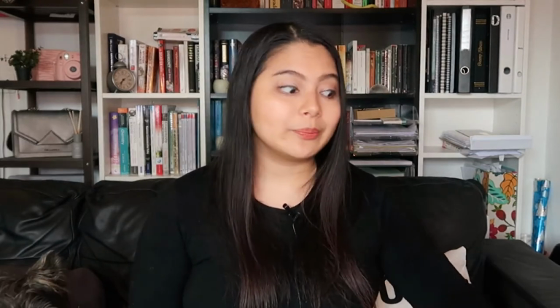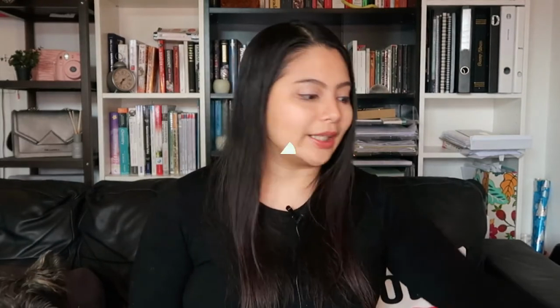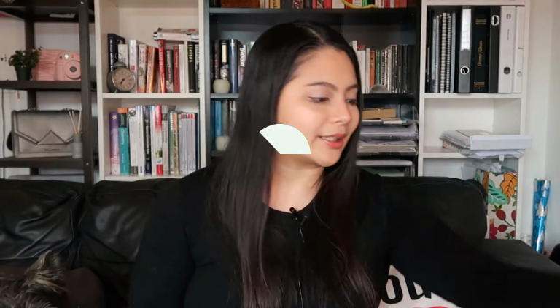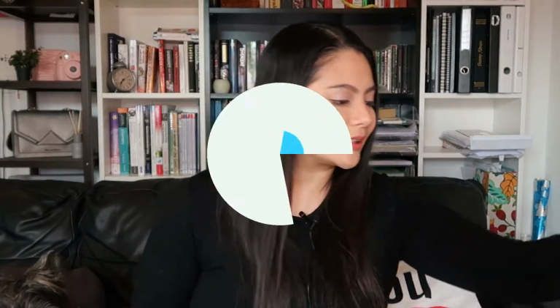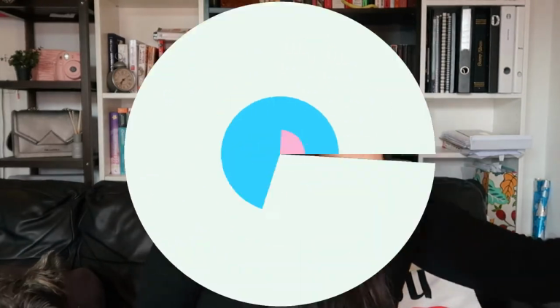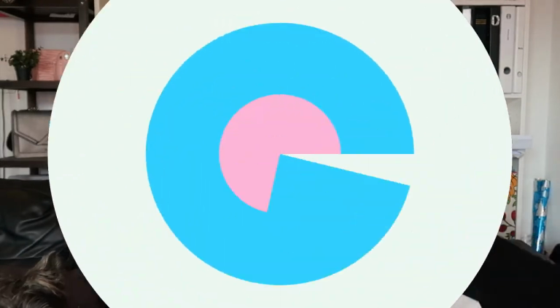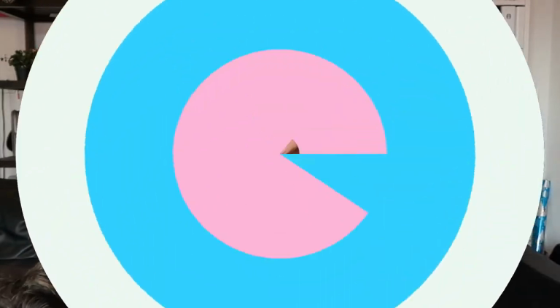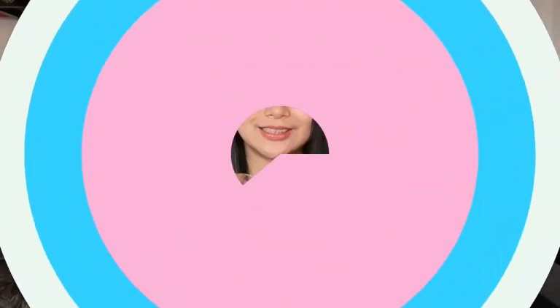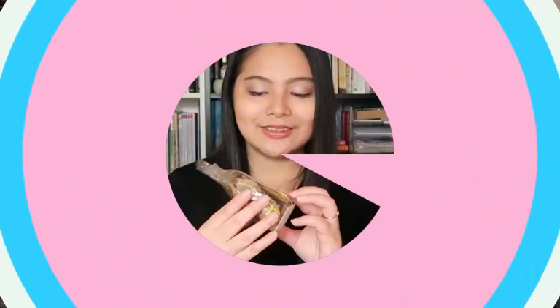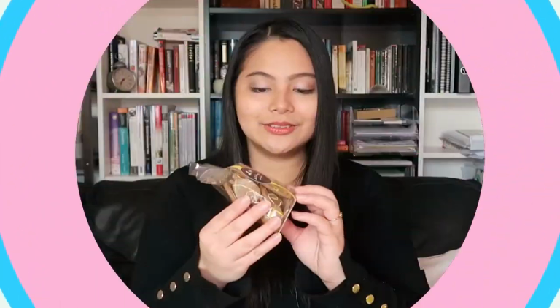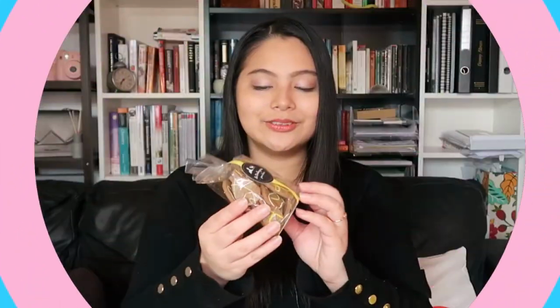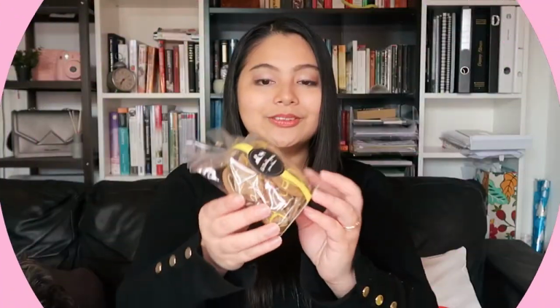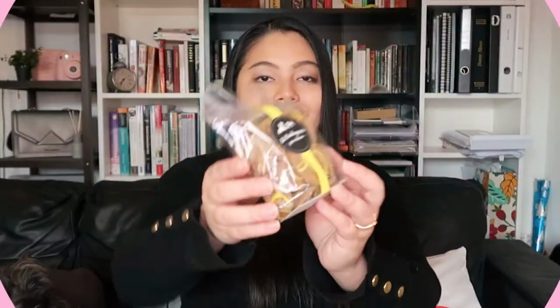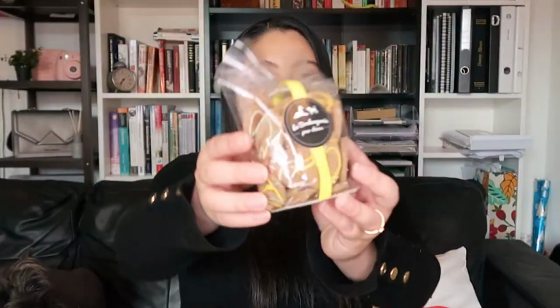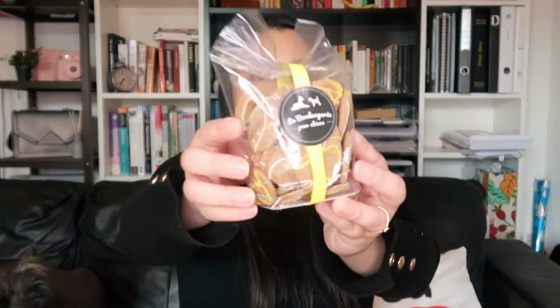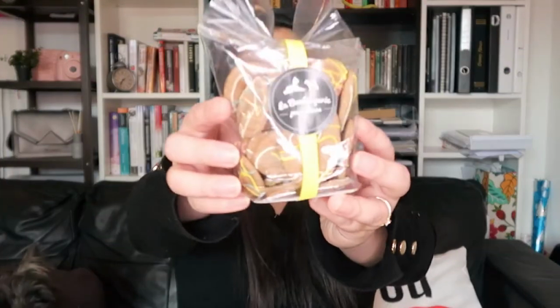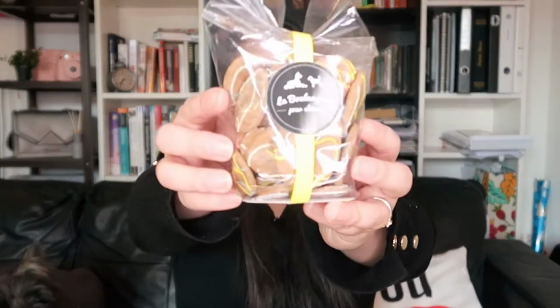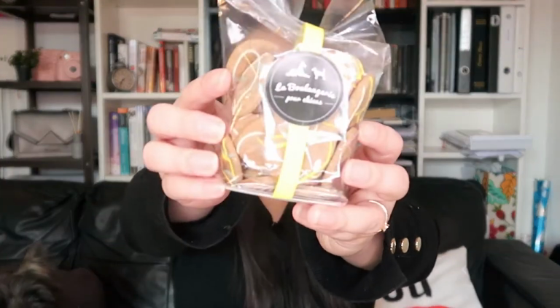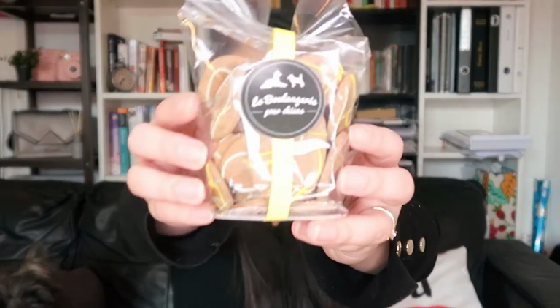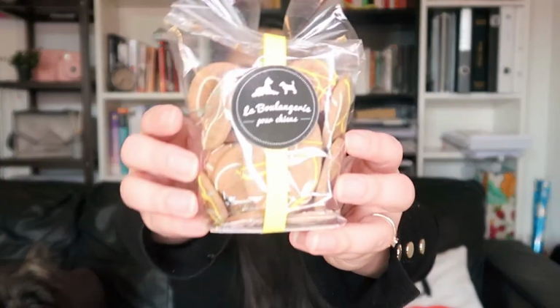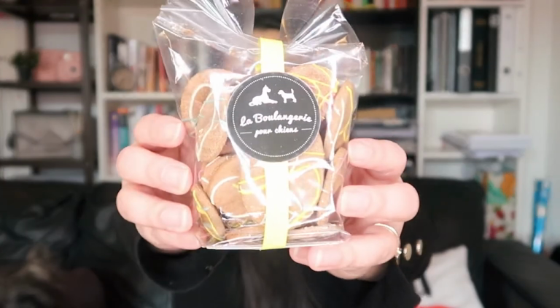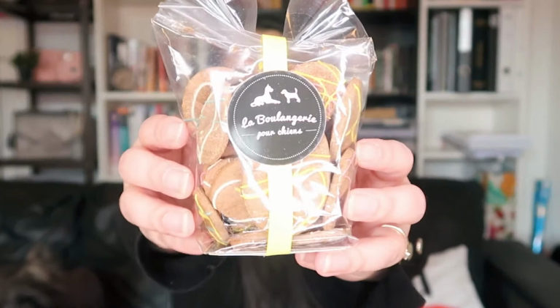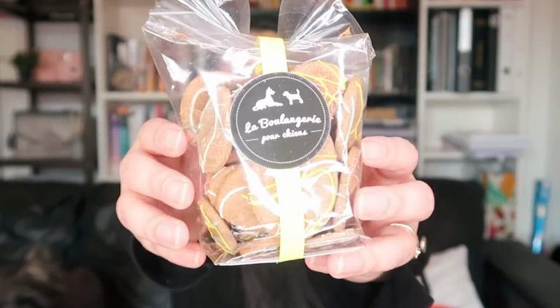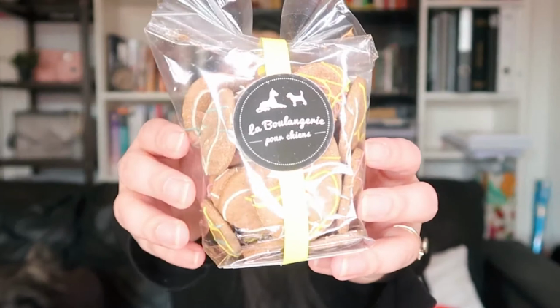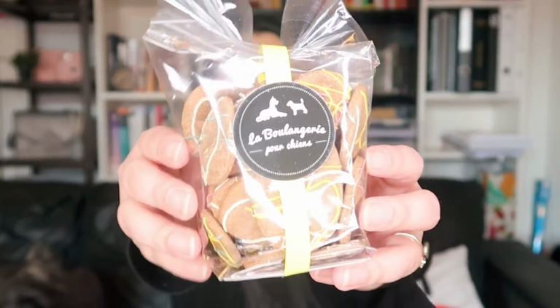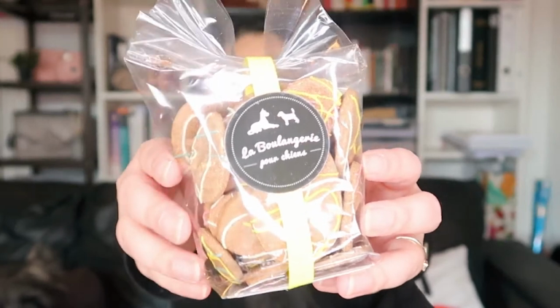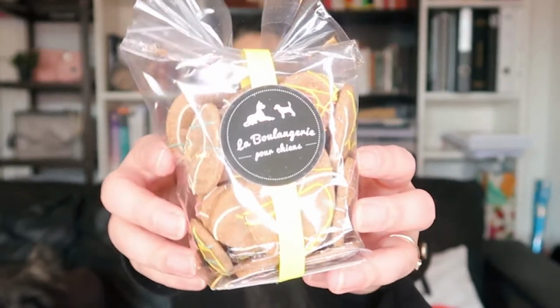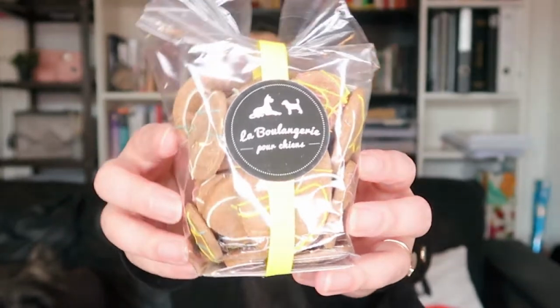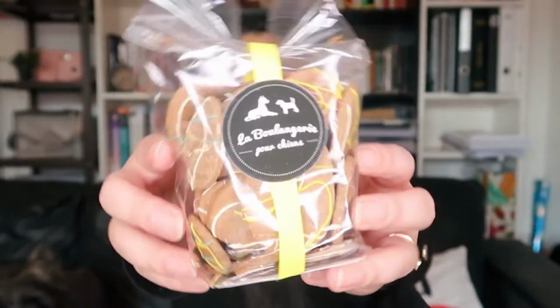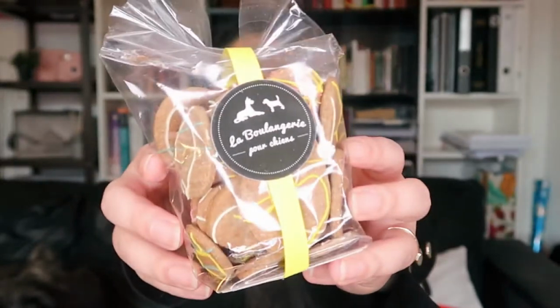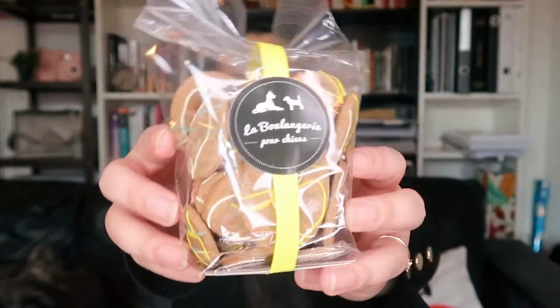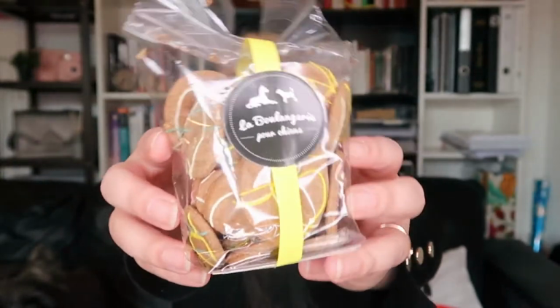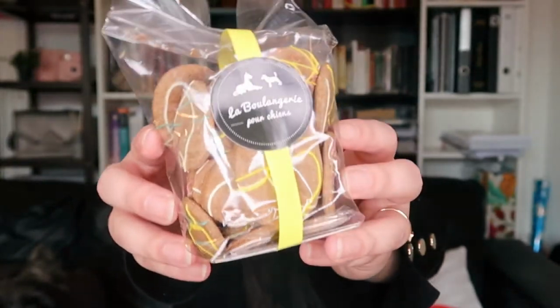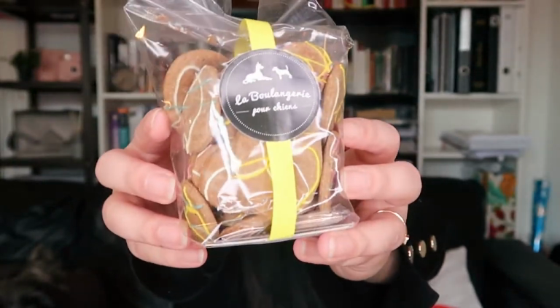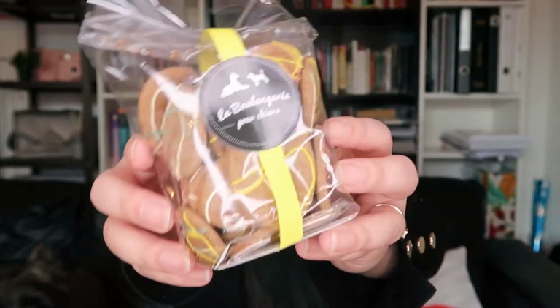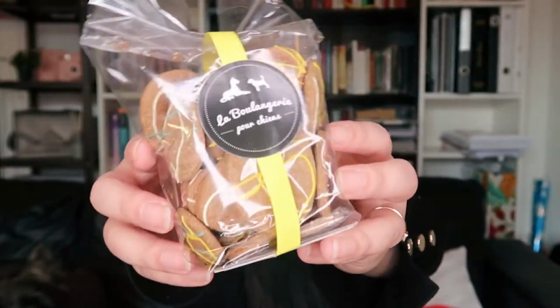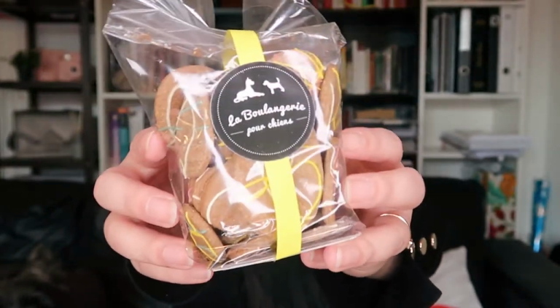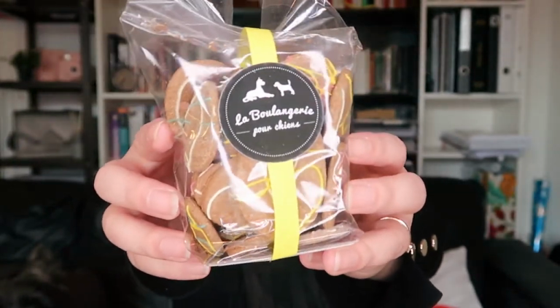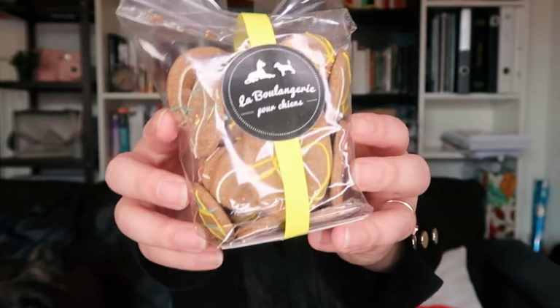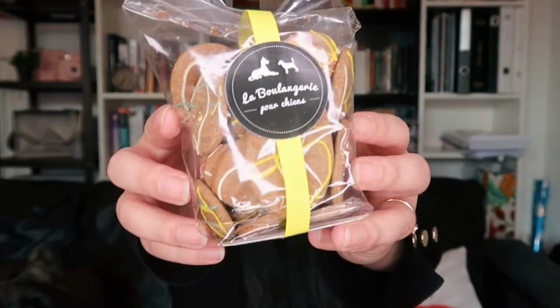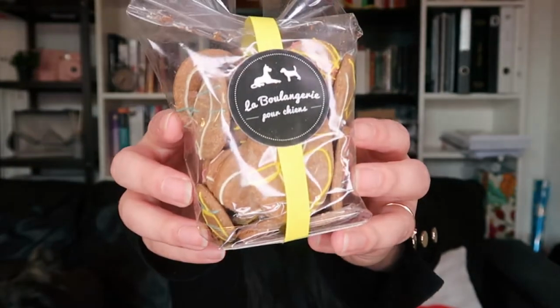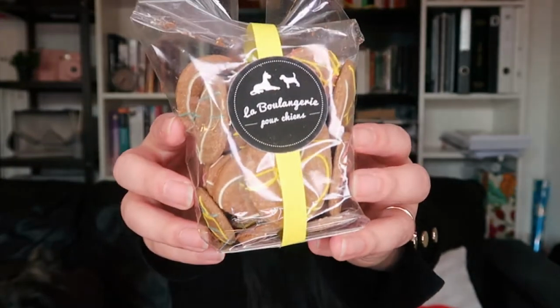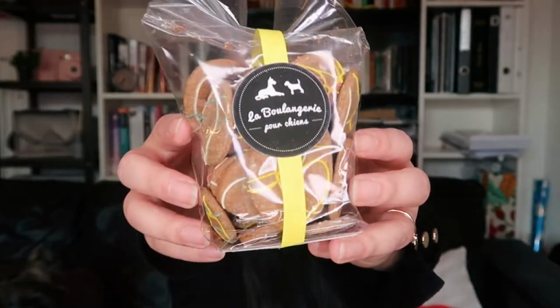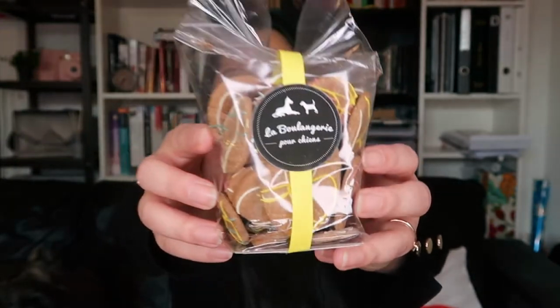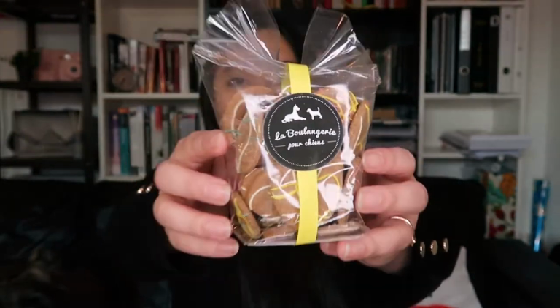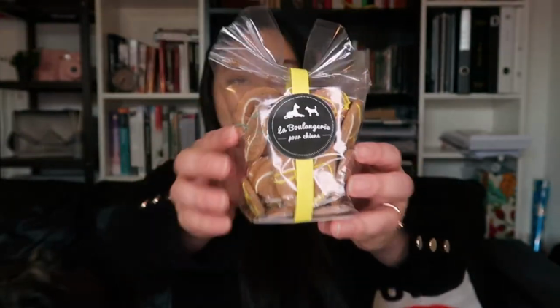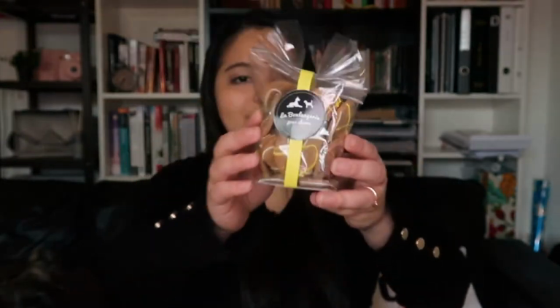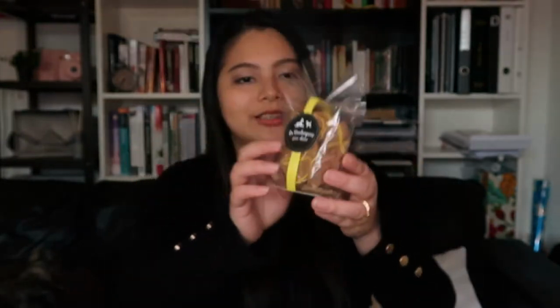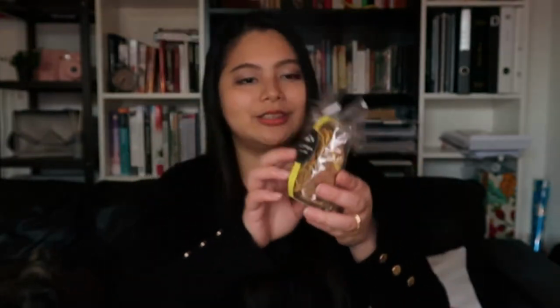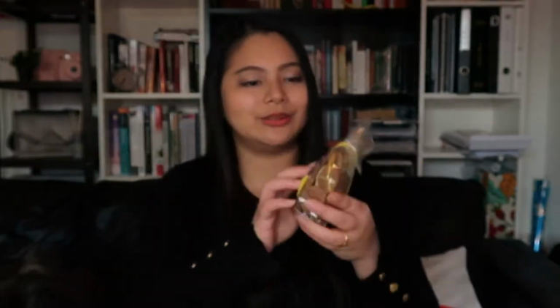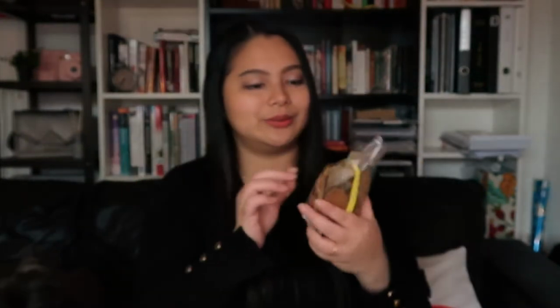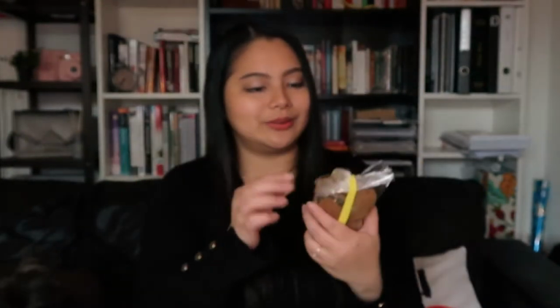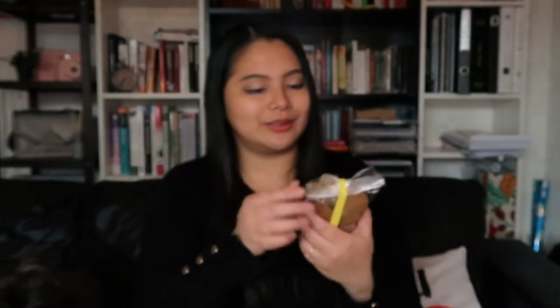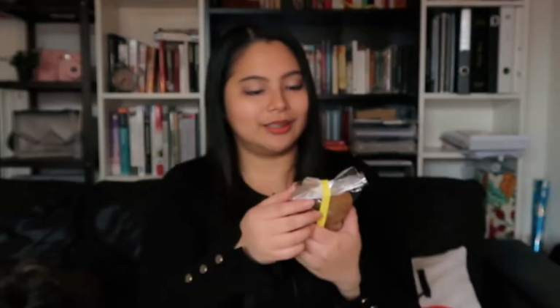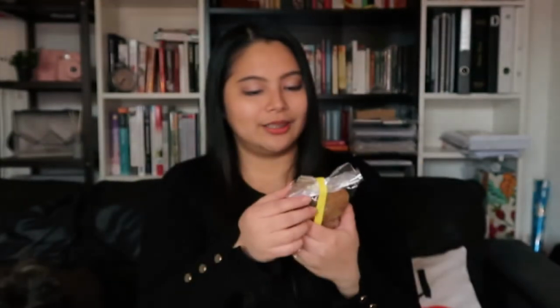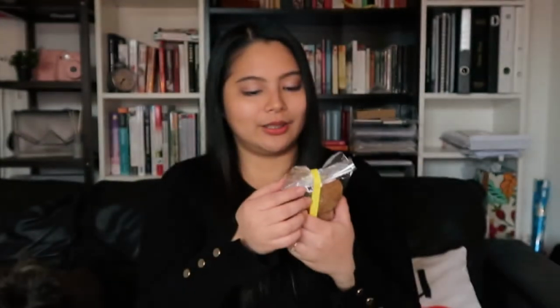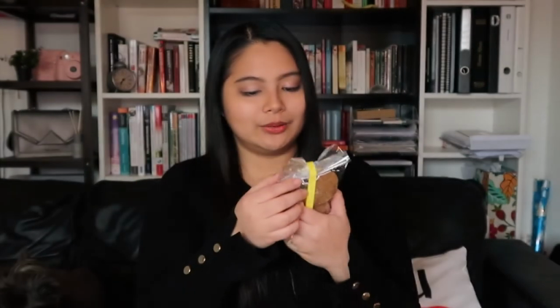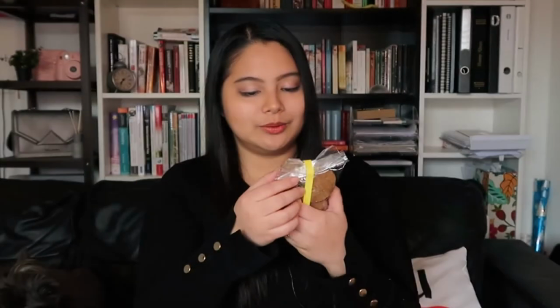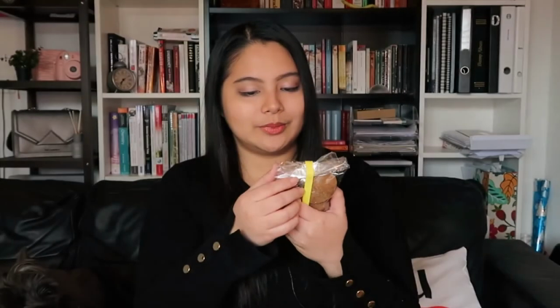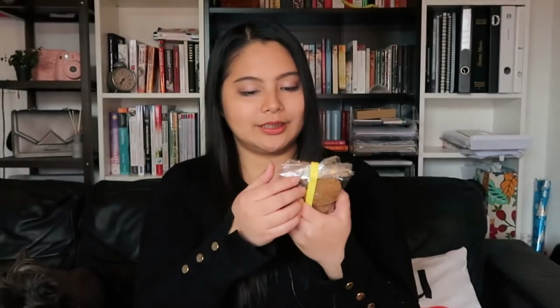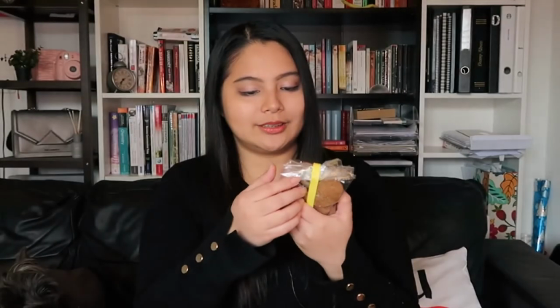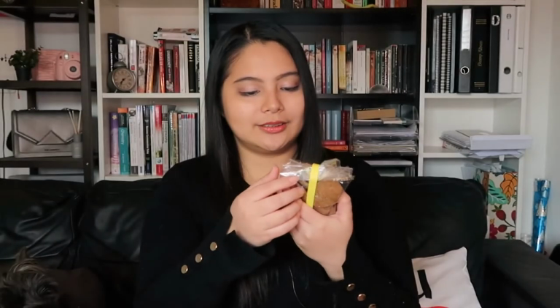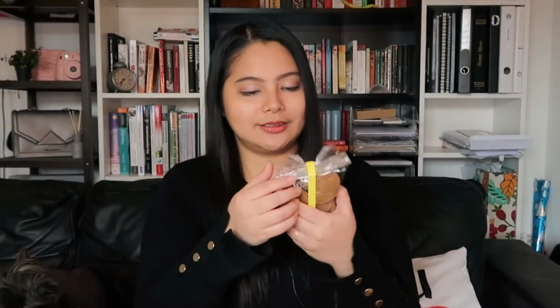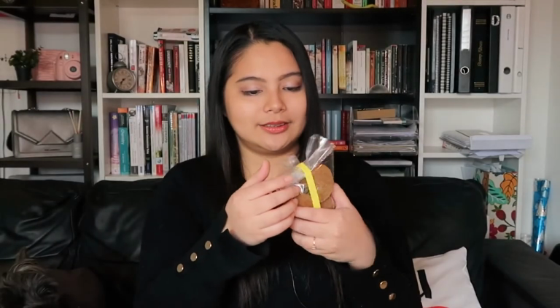Up next — oh! They're Easter Egg Biscuits! Look at that! They're so colorful and cute! Oh my goodness!